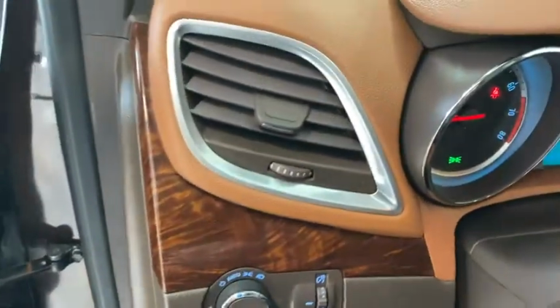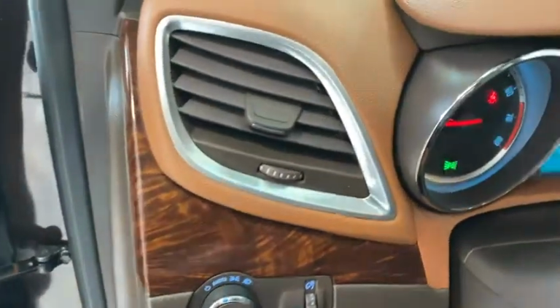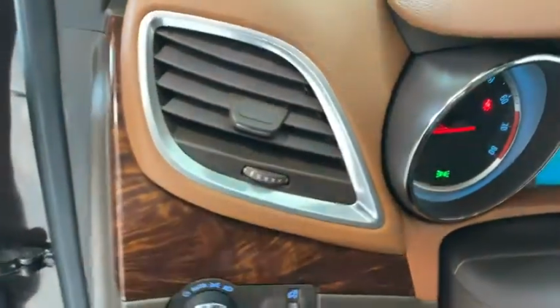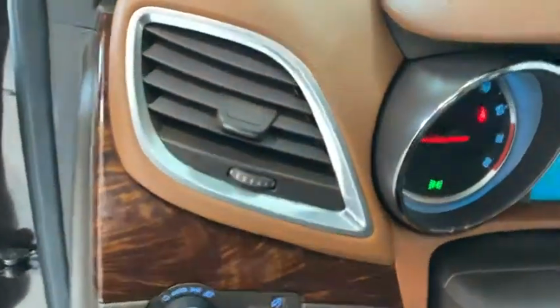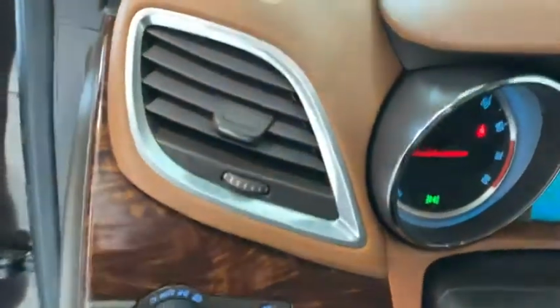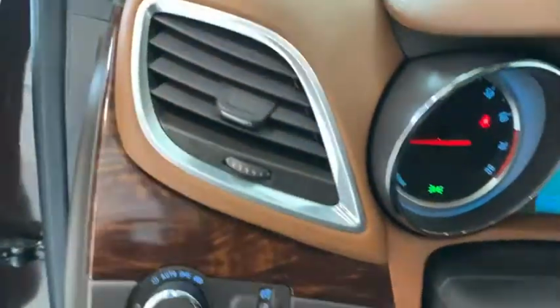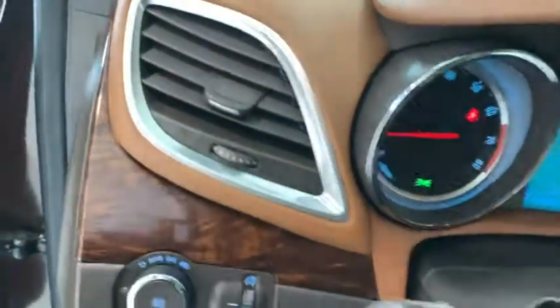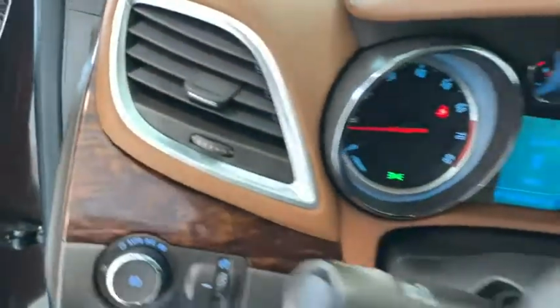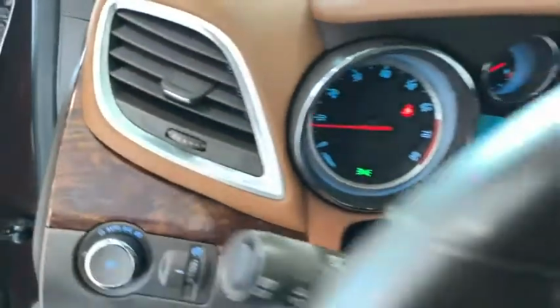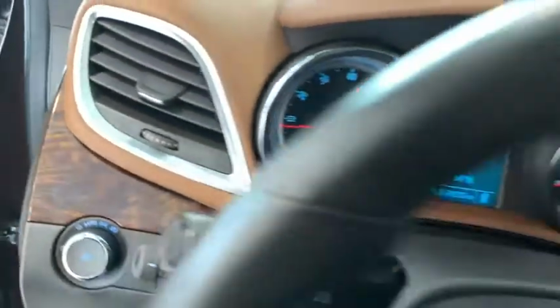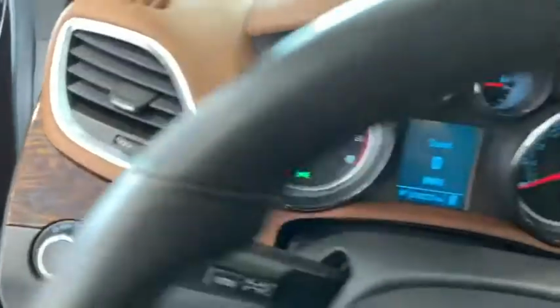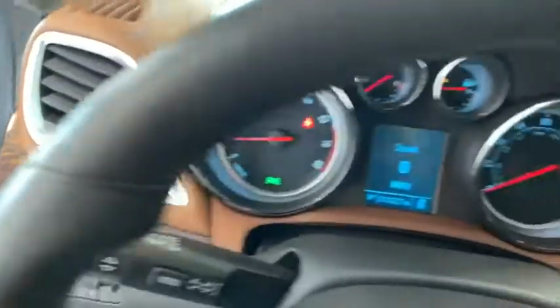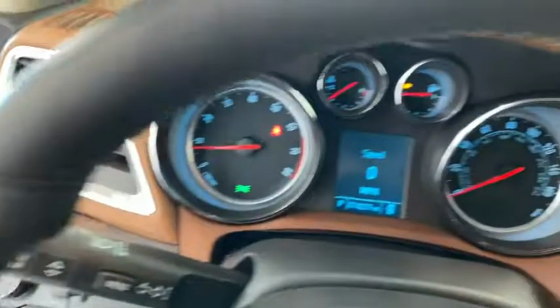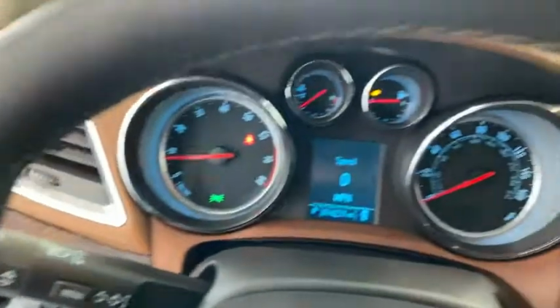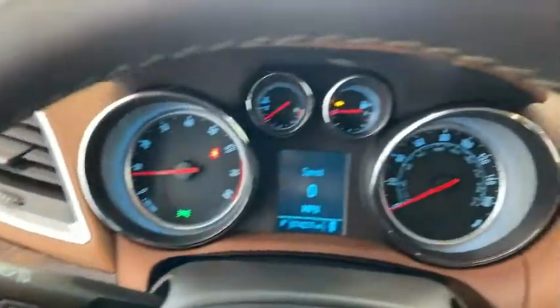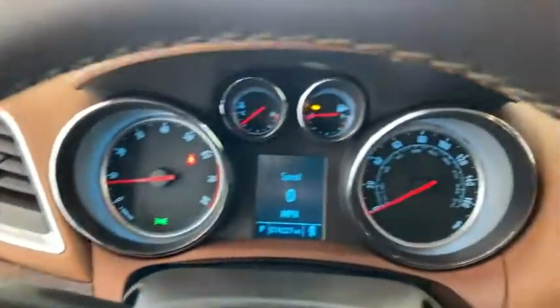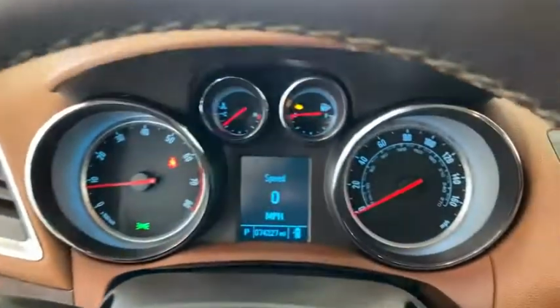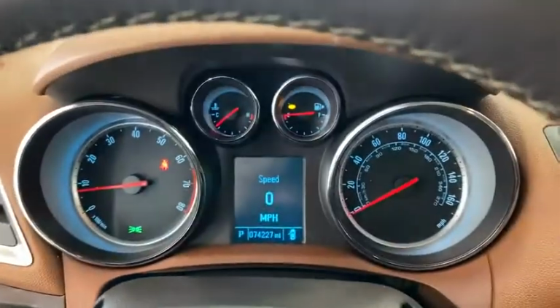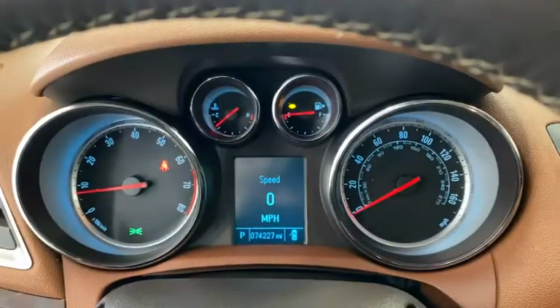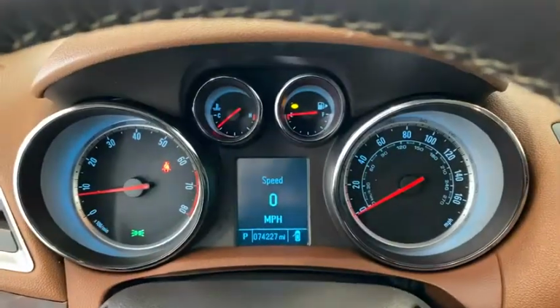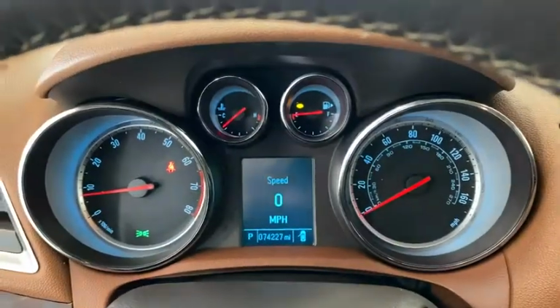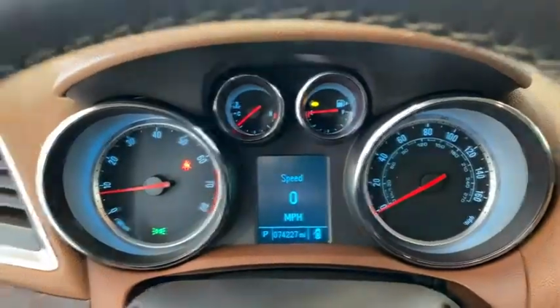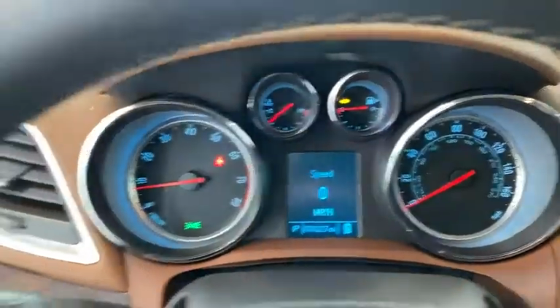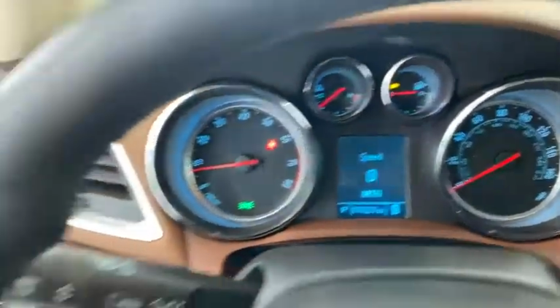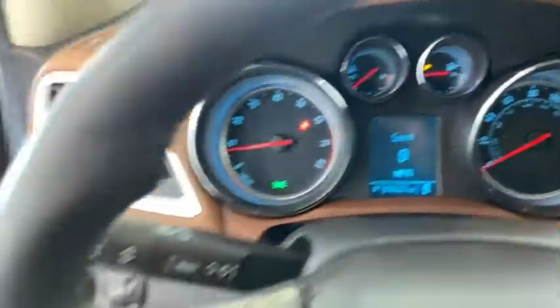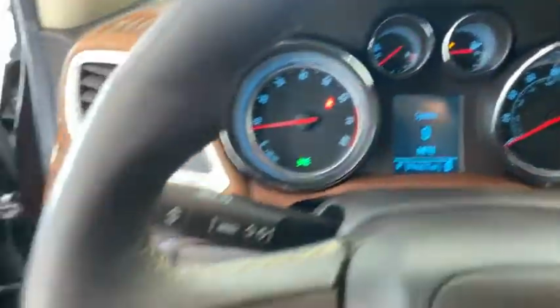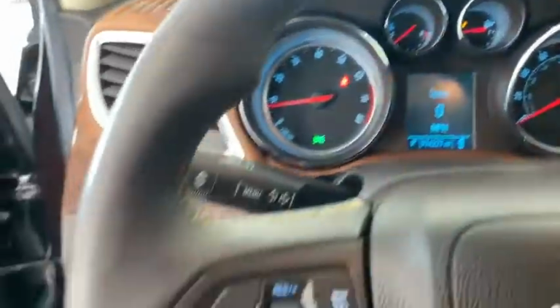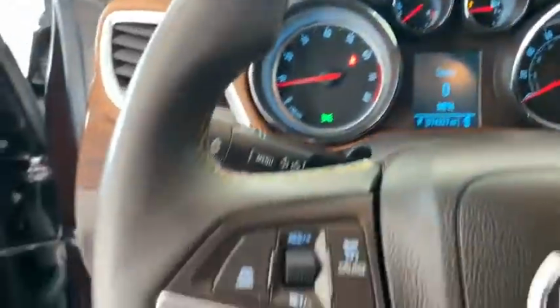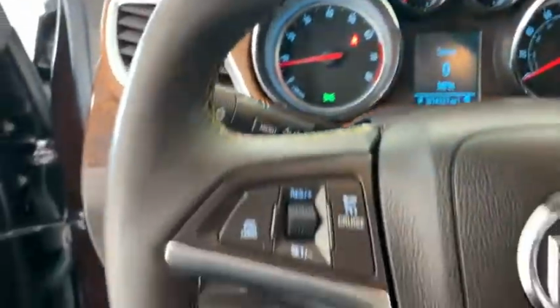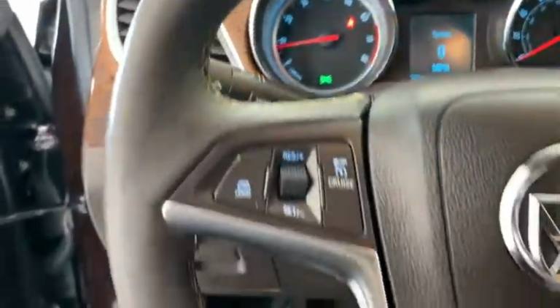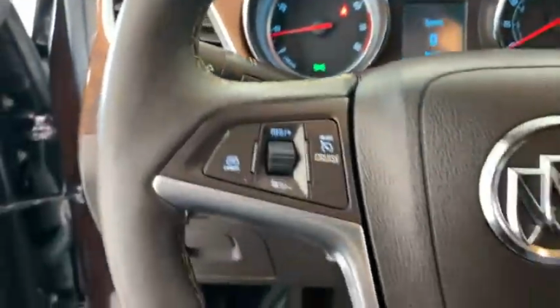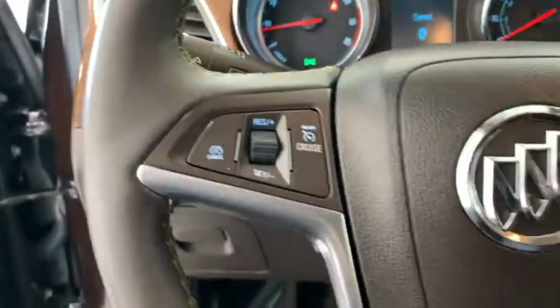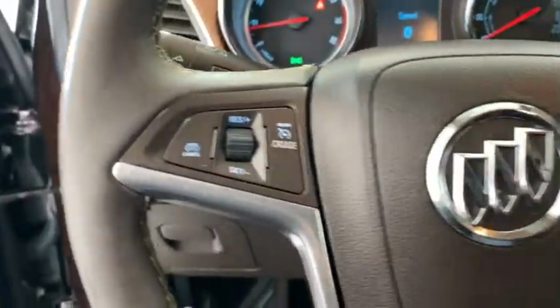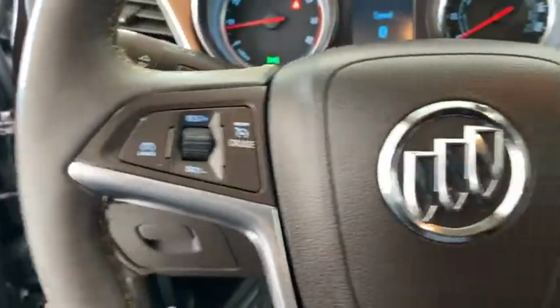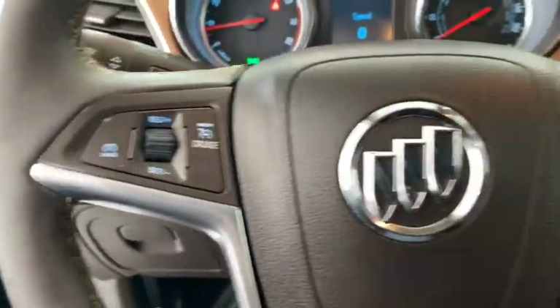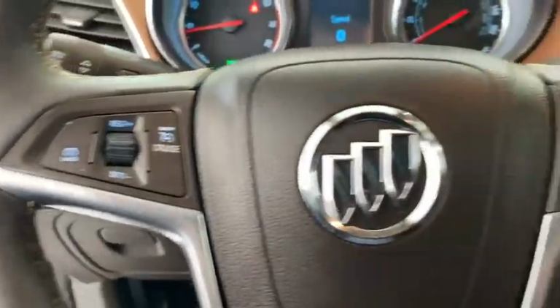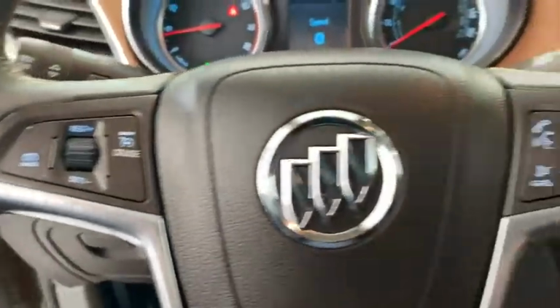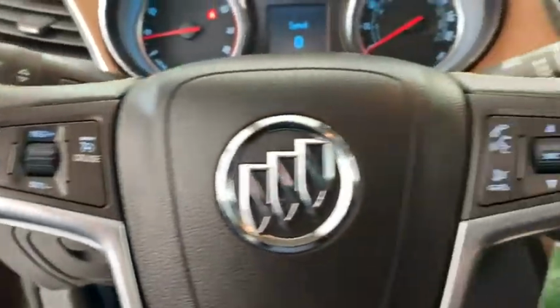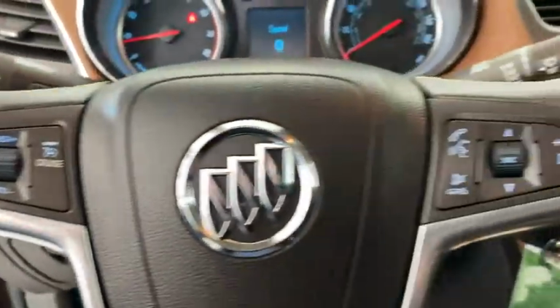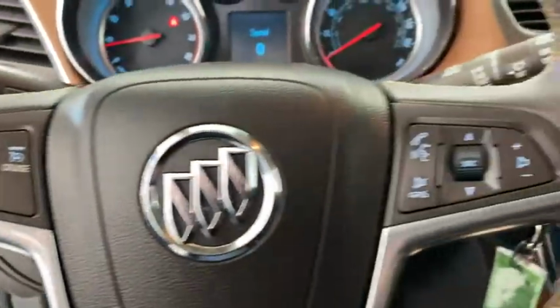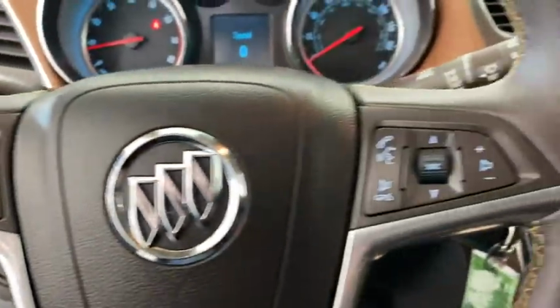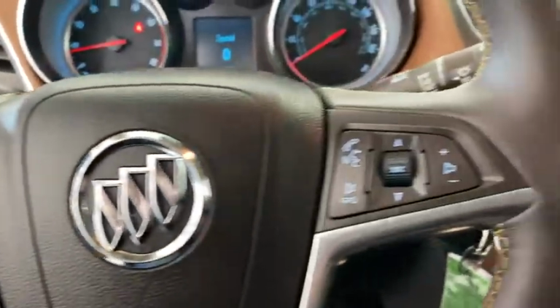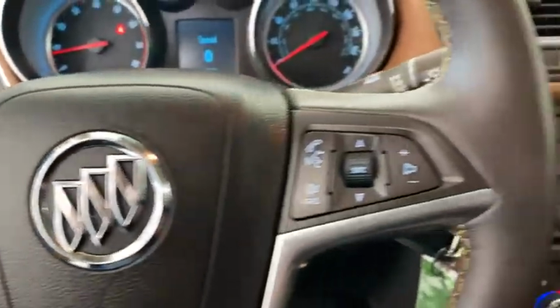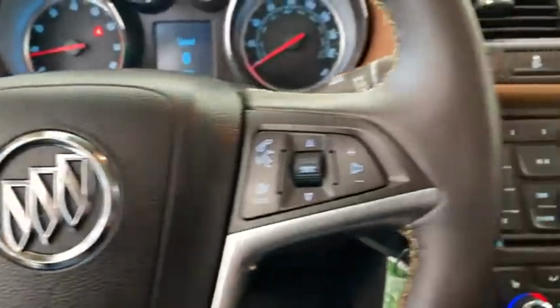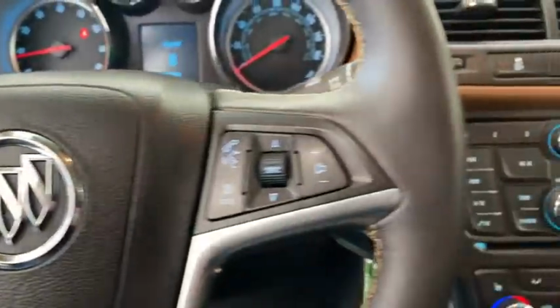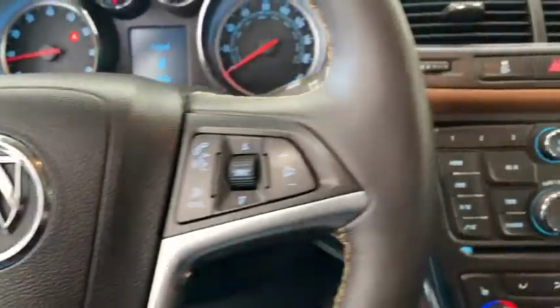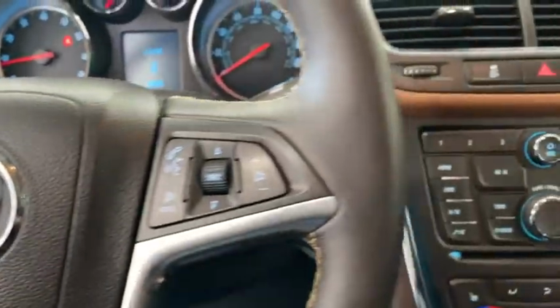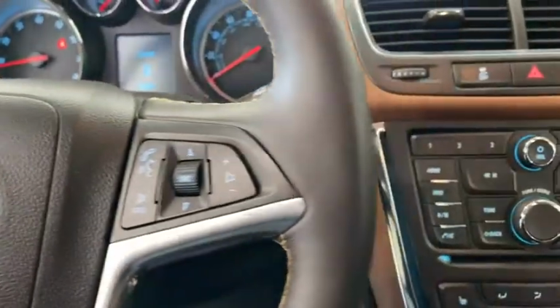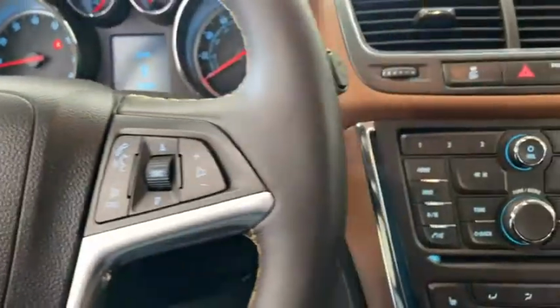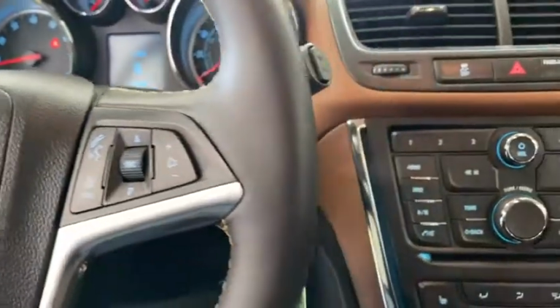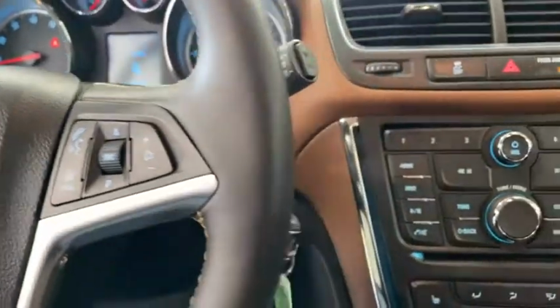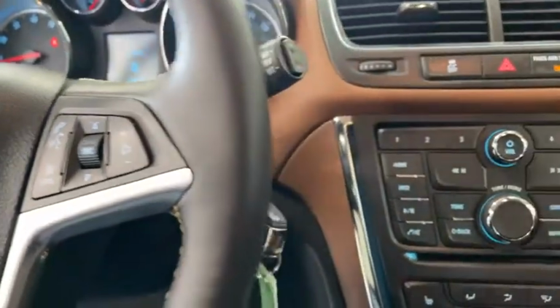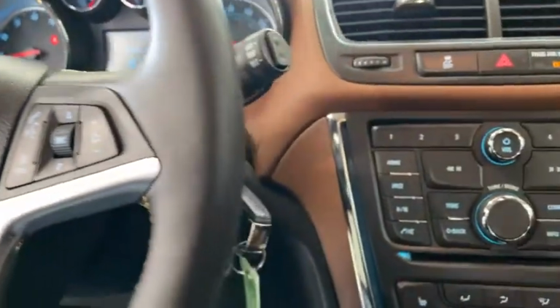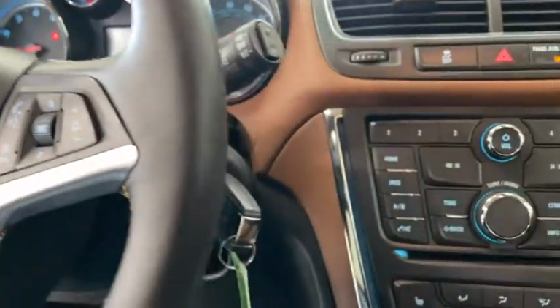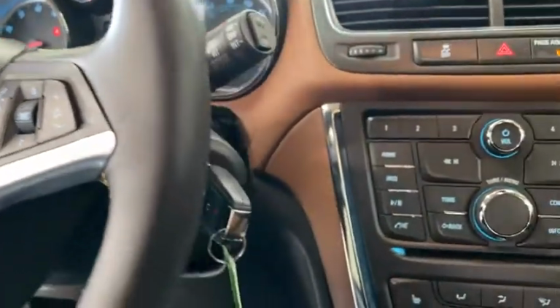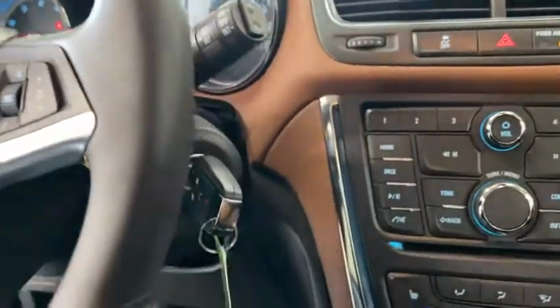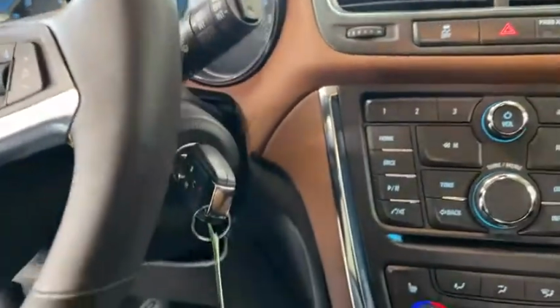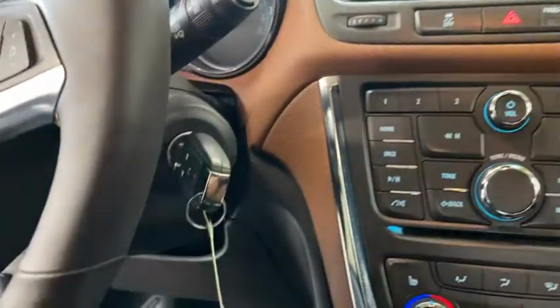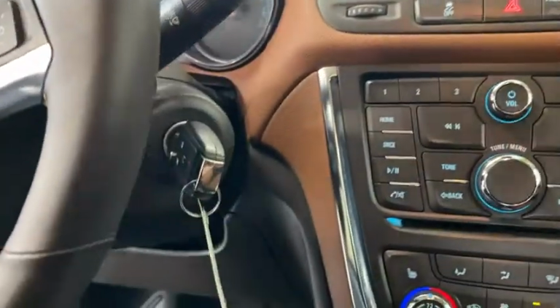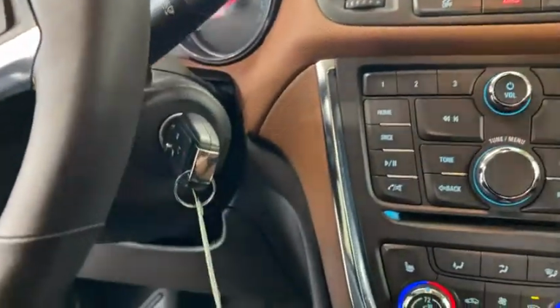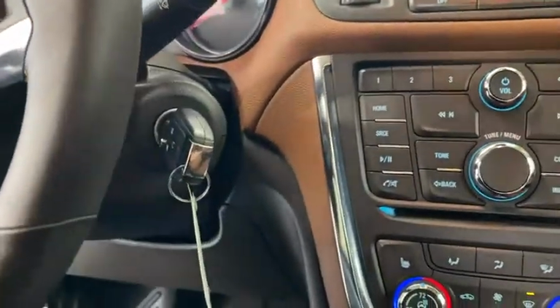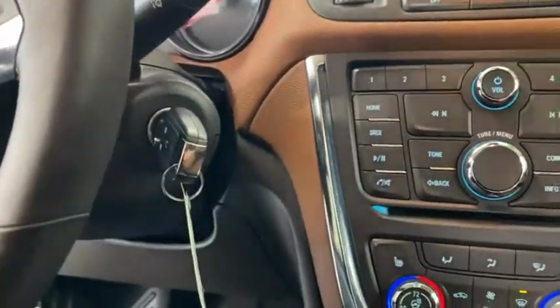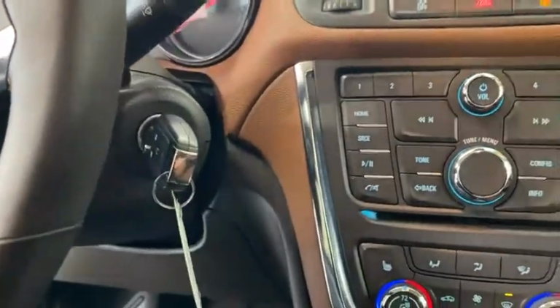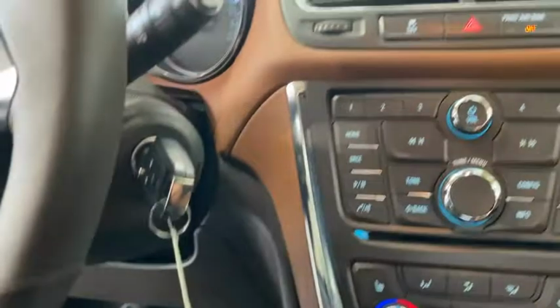Standard features that would make any car owner smile. This vehicle has less than 75,000 miles.